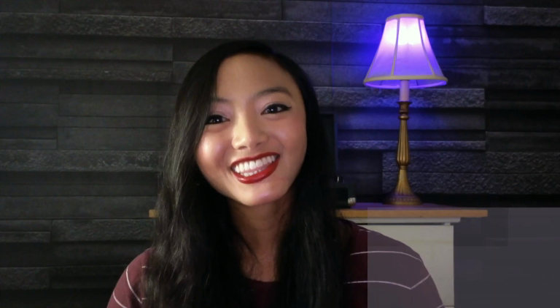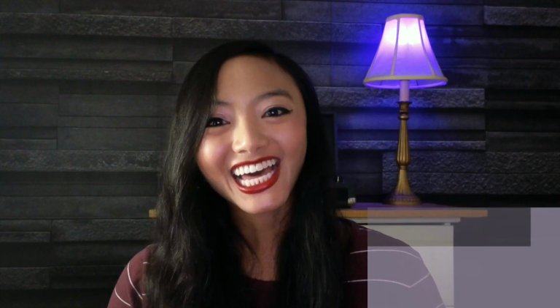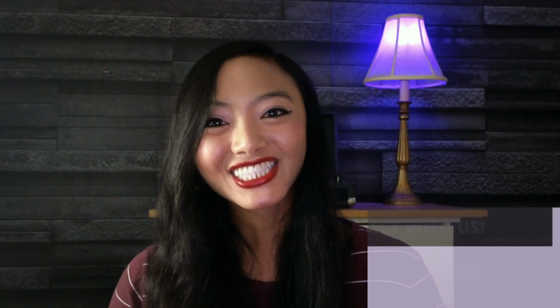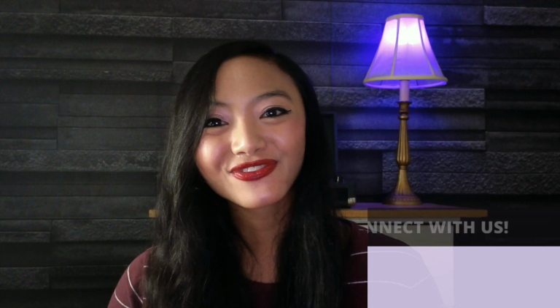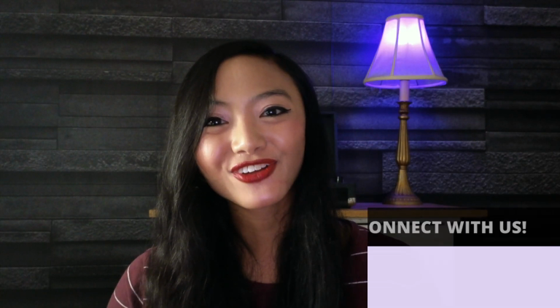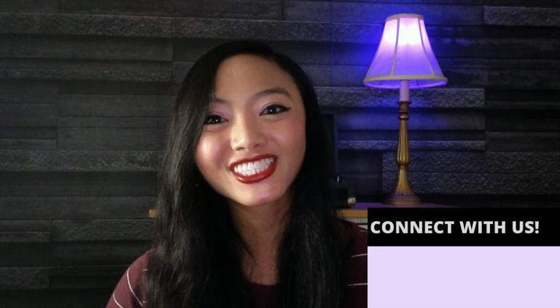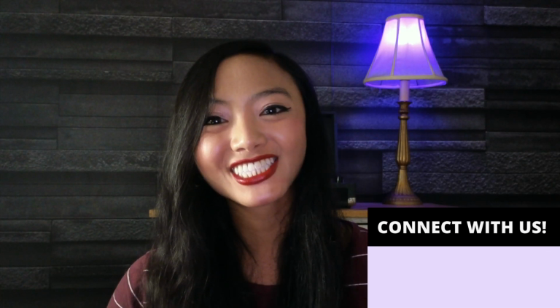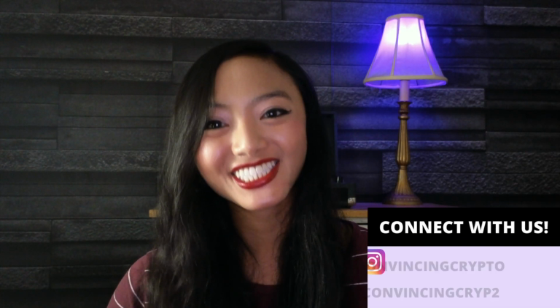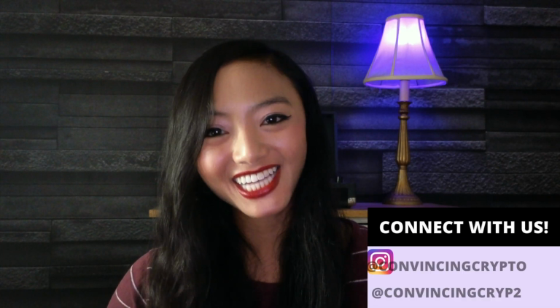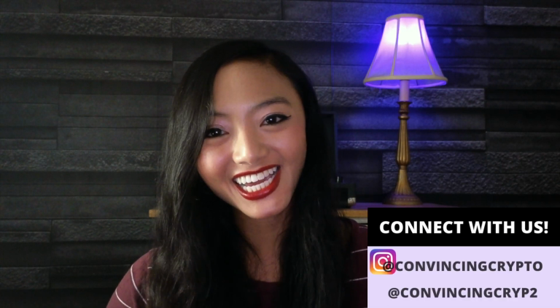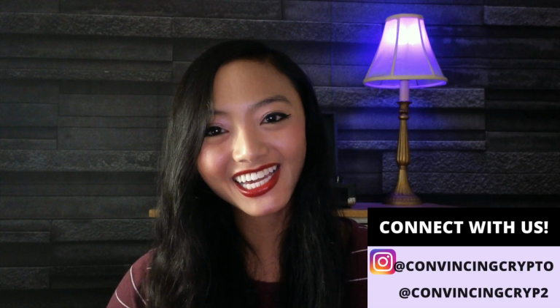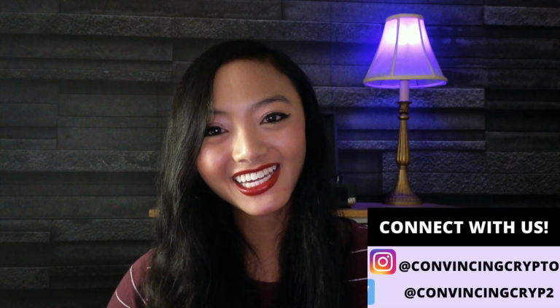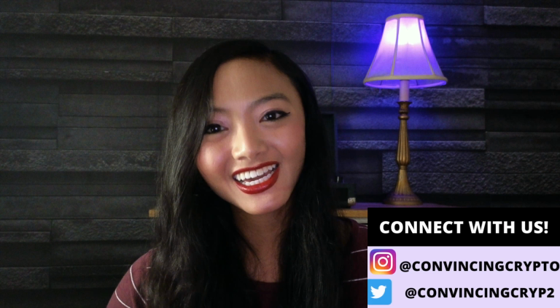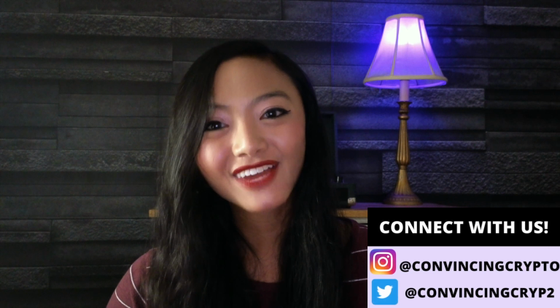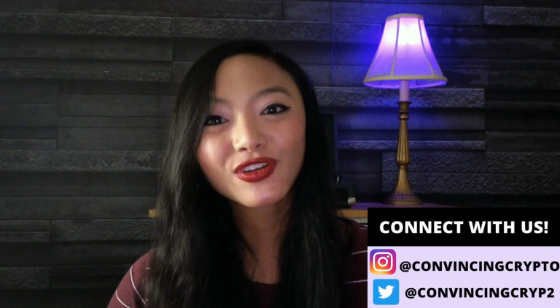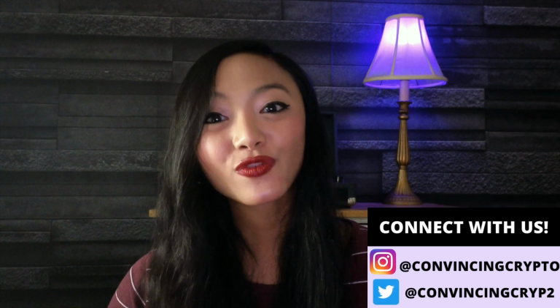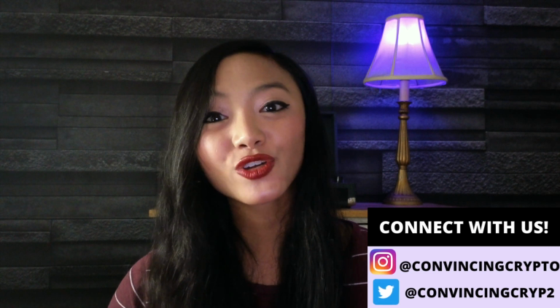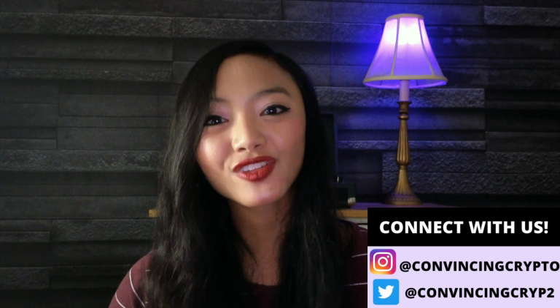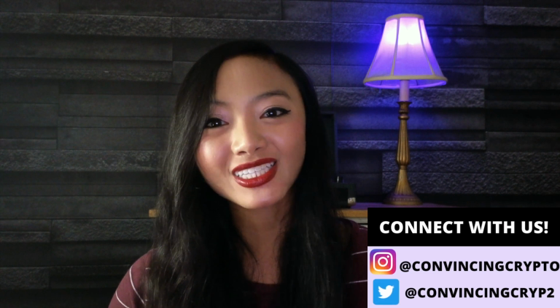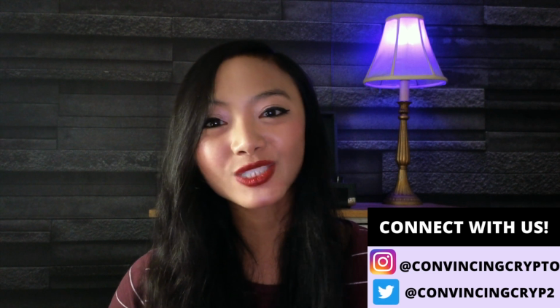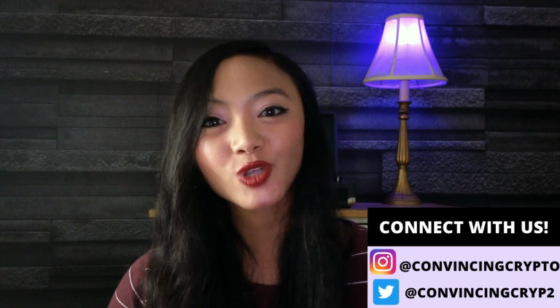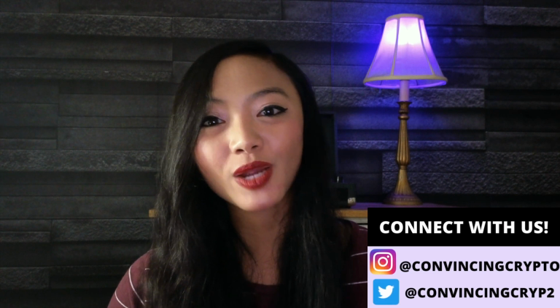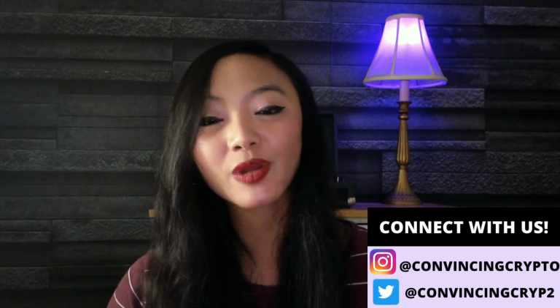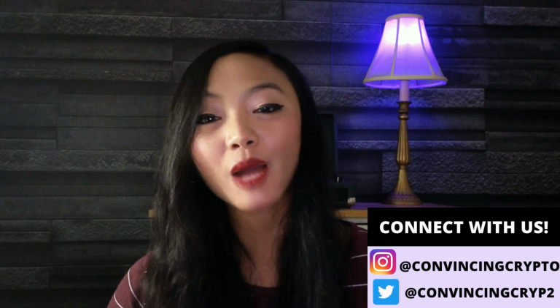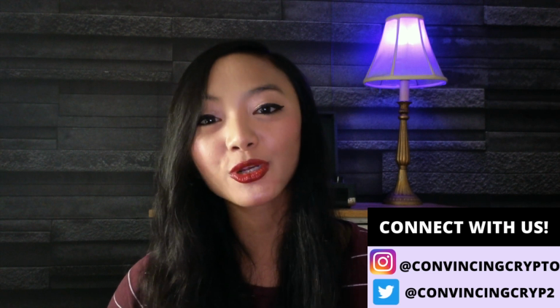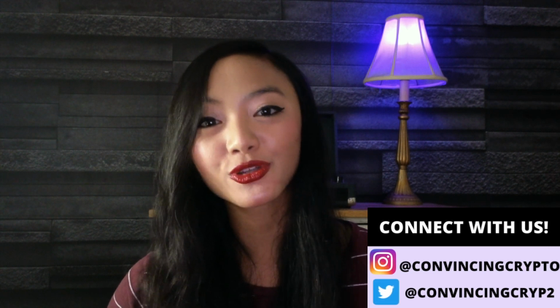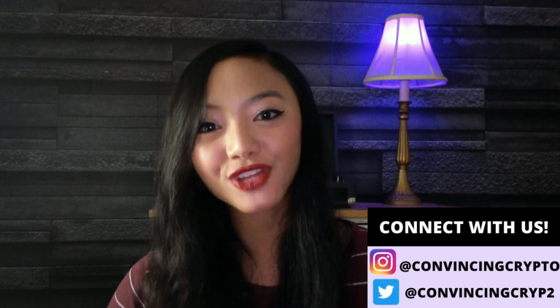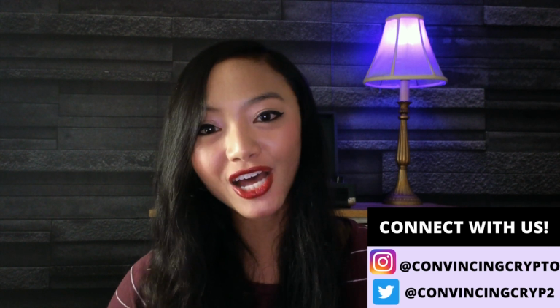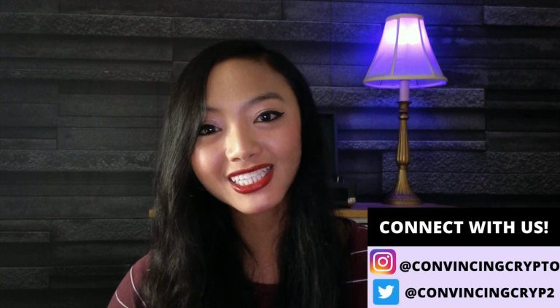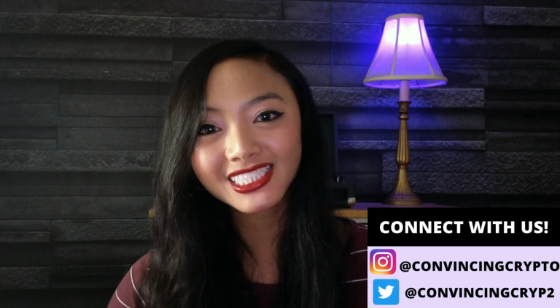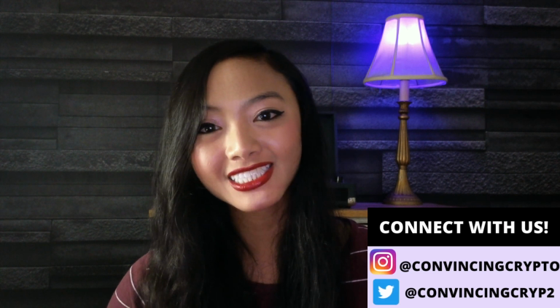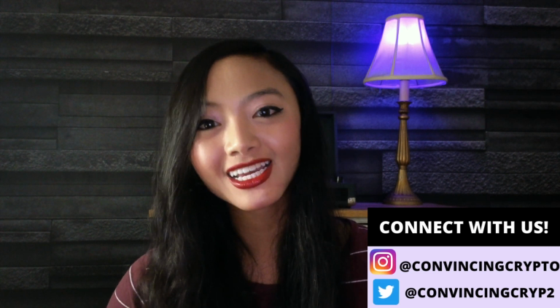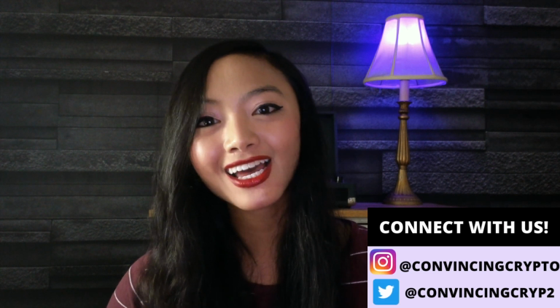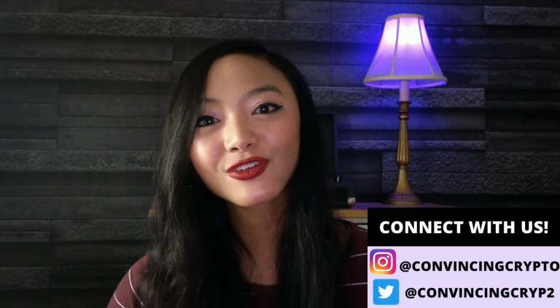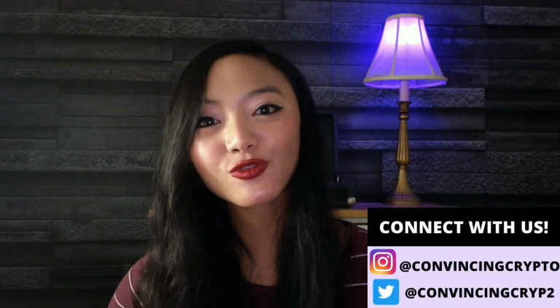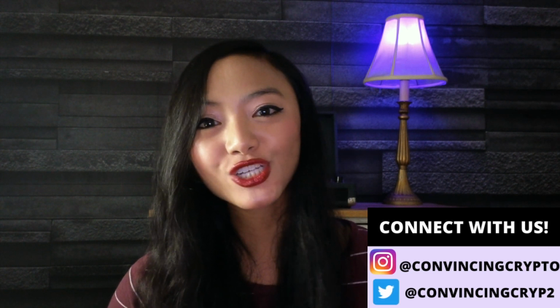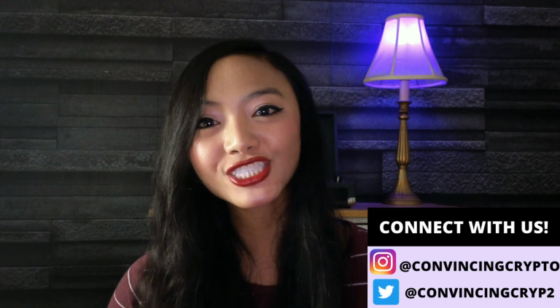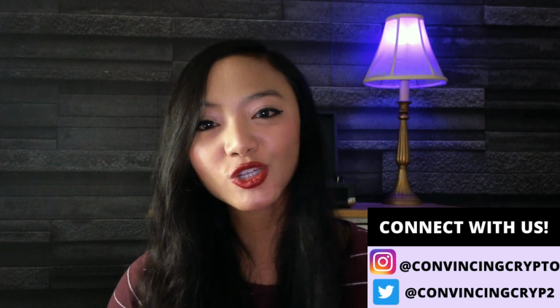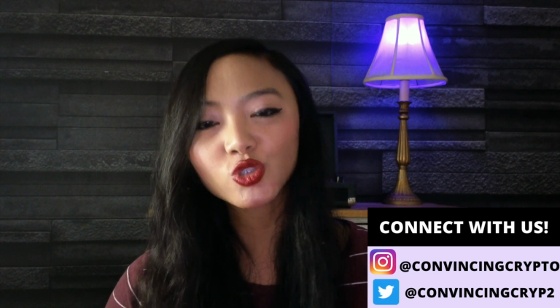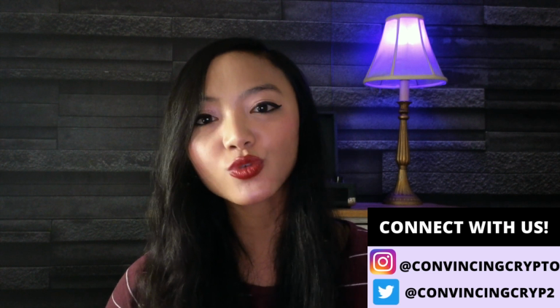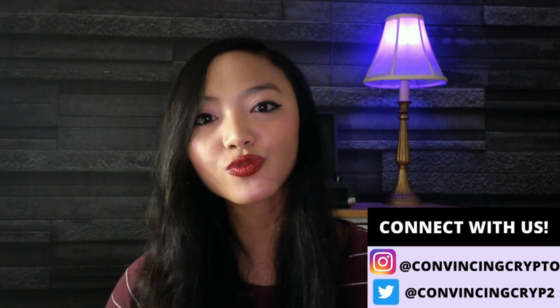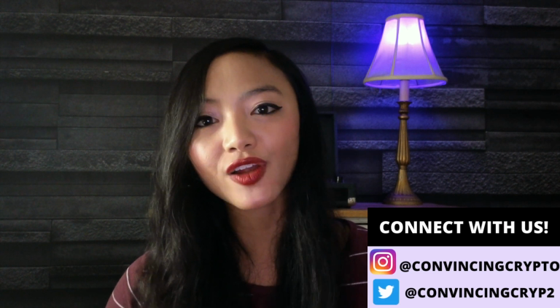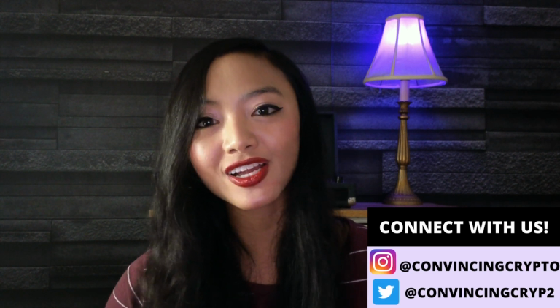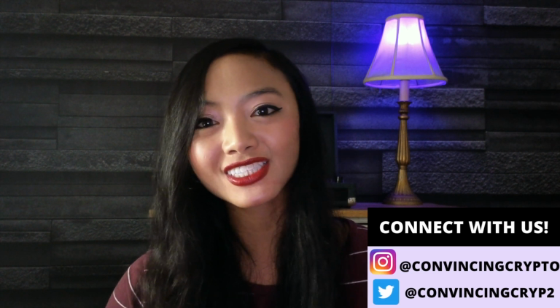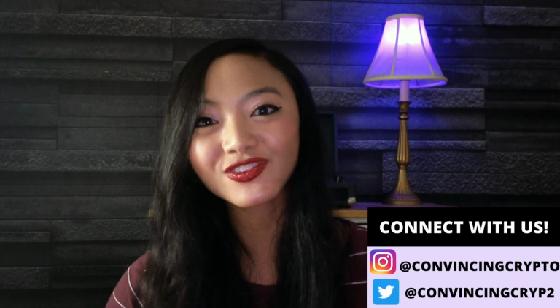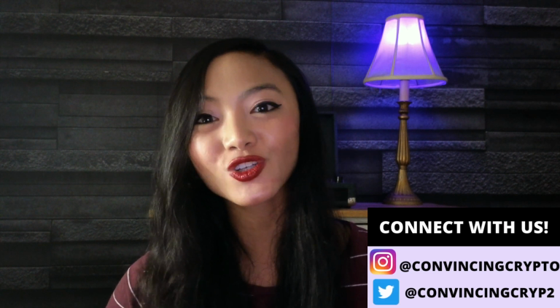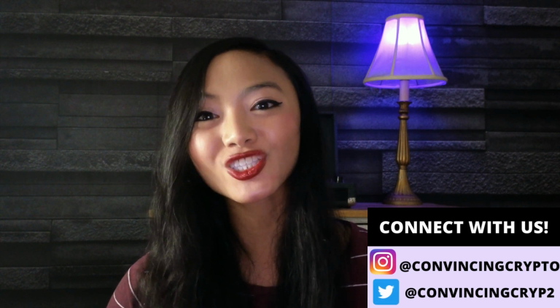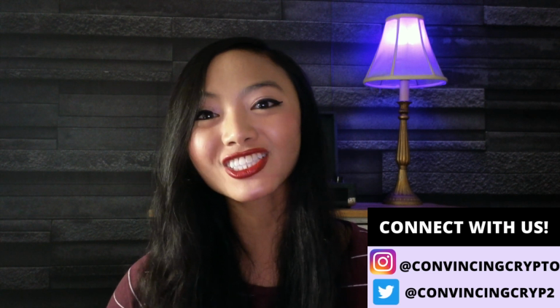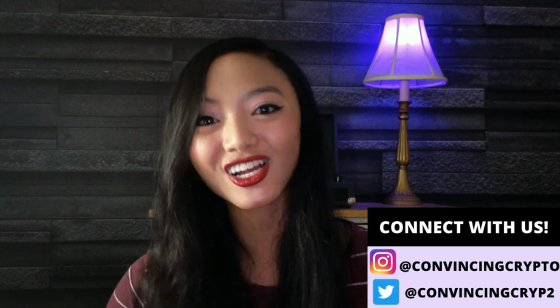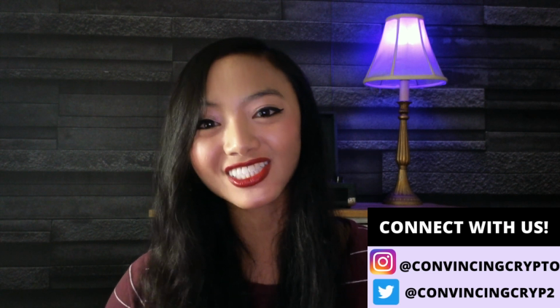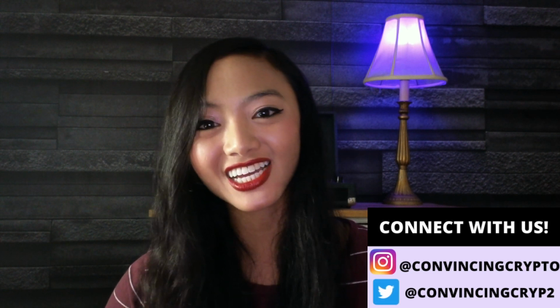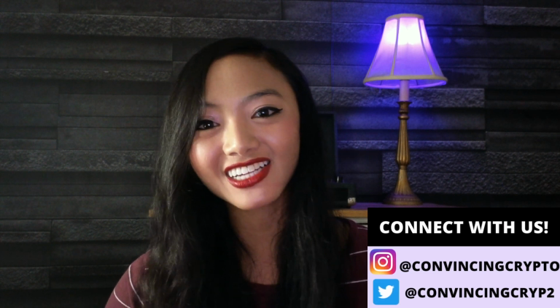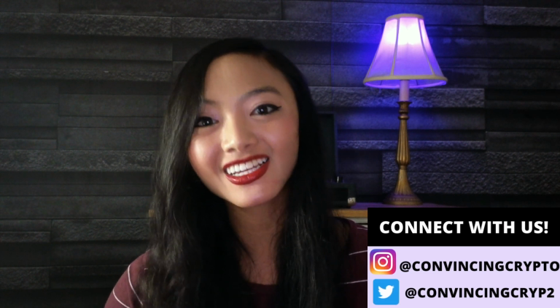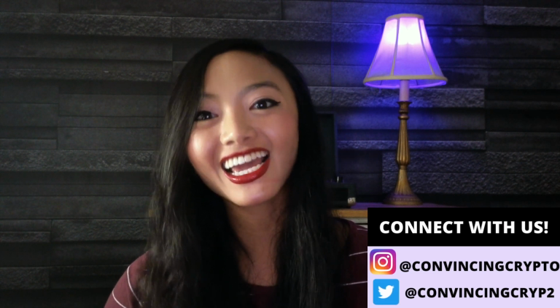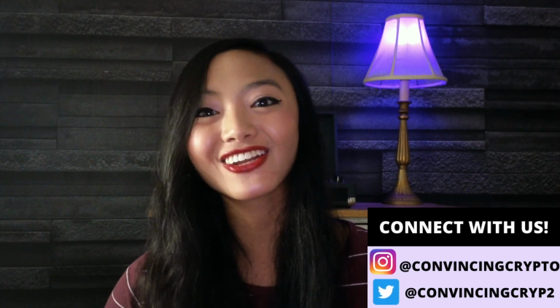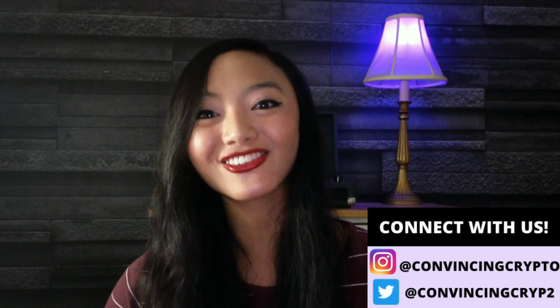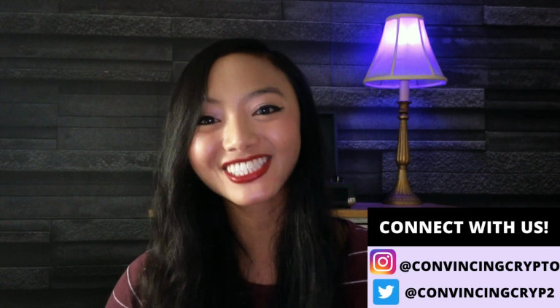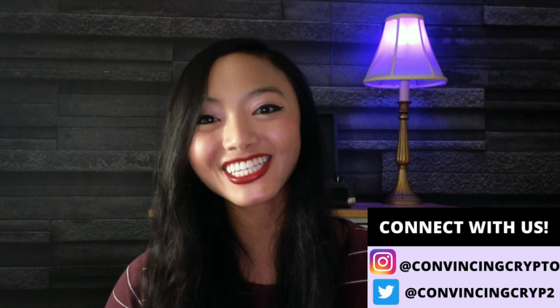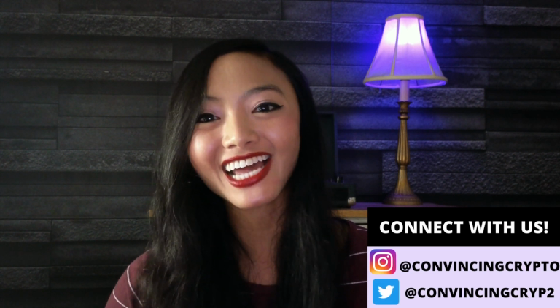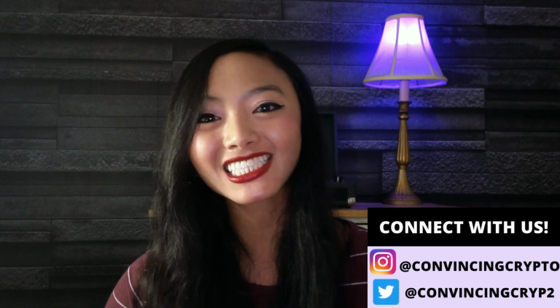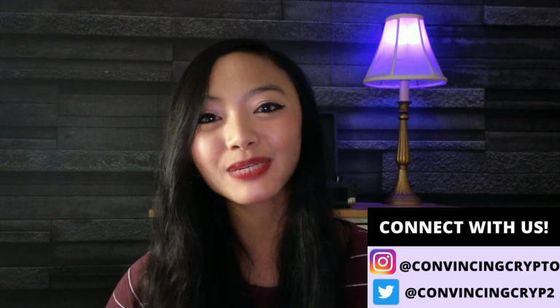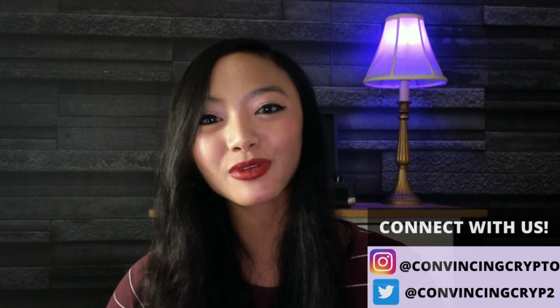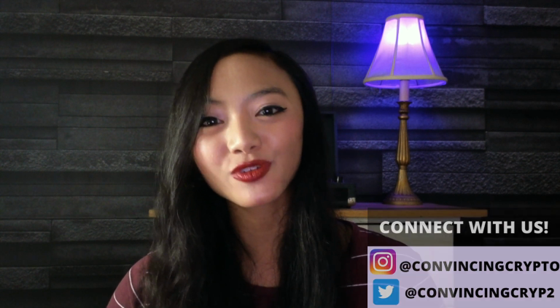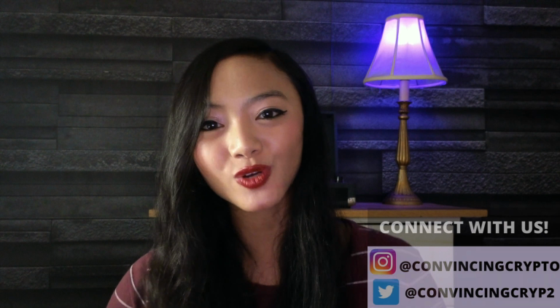That's it for us today. Feel free to like, subscribe, and comment your thoughts. Feel free to share this with your friends if you think they'd enjoy this content. I'll see you next time, everyone.